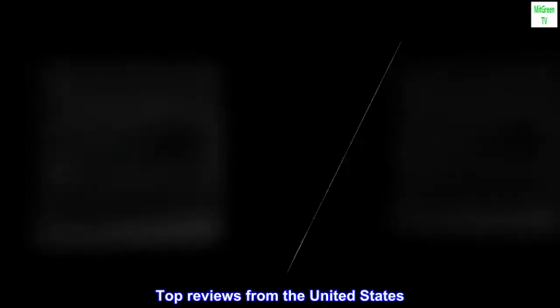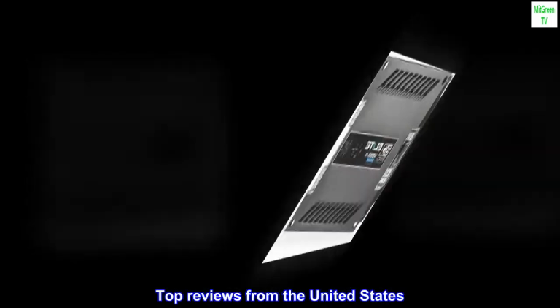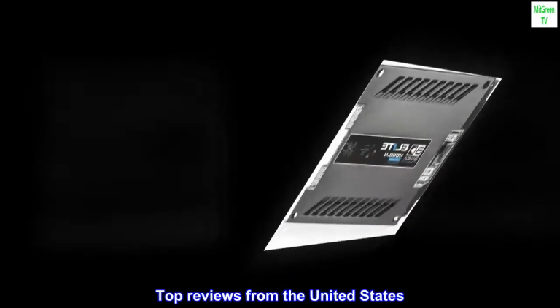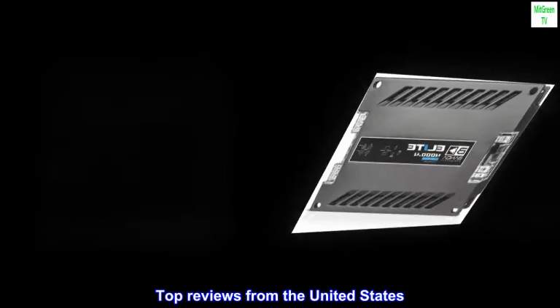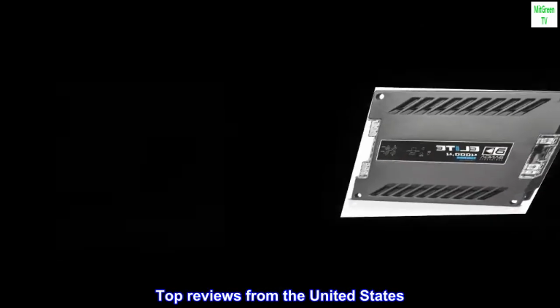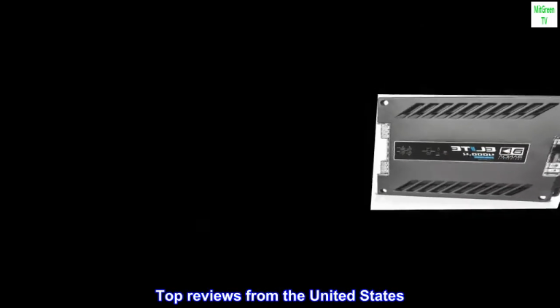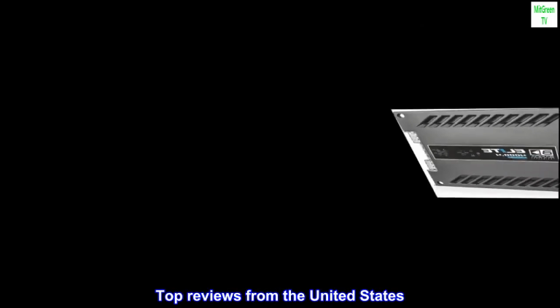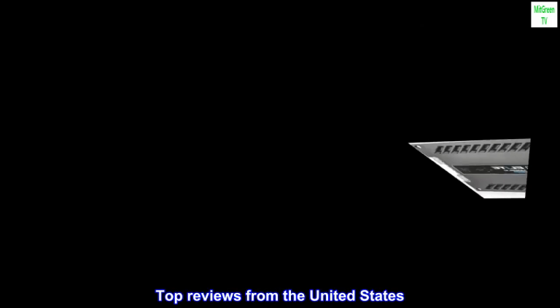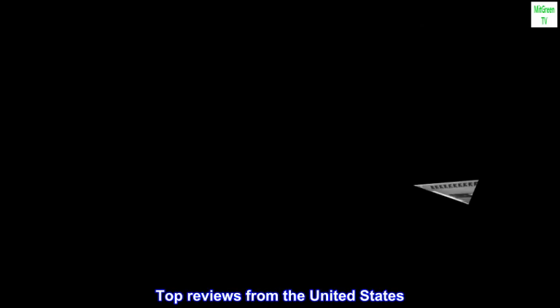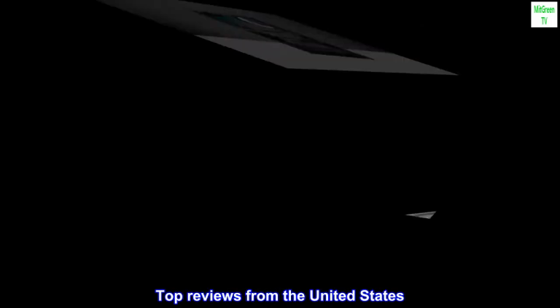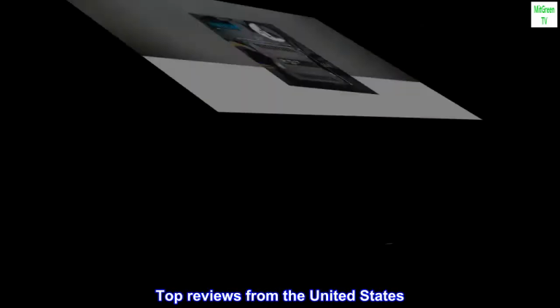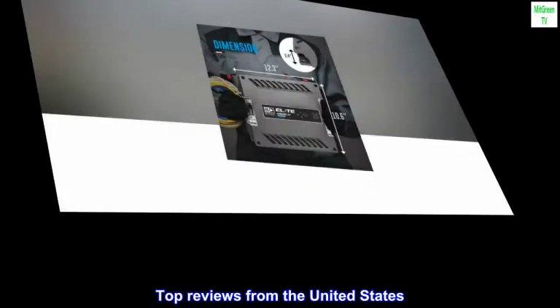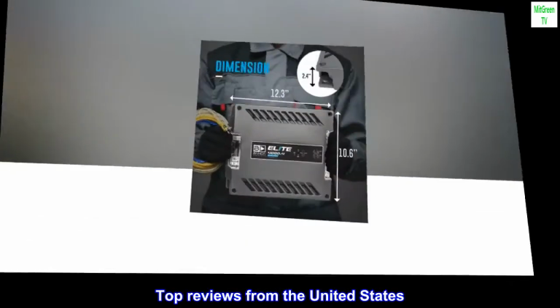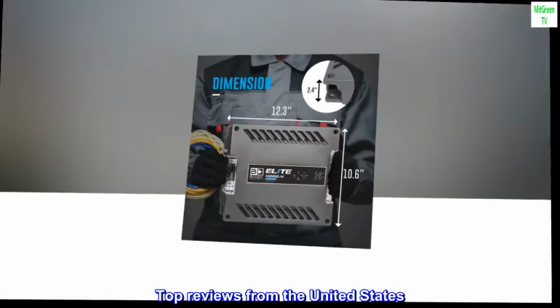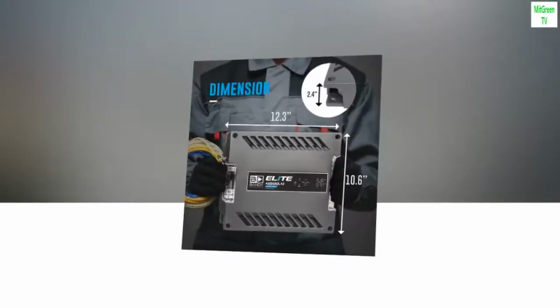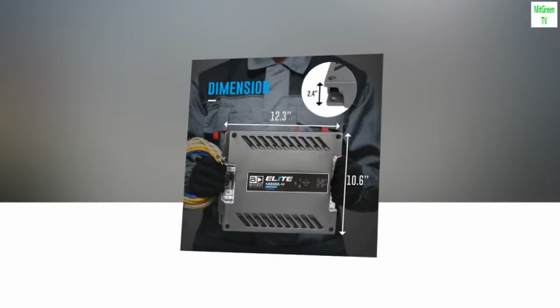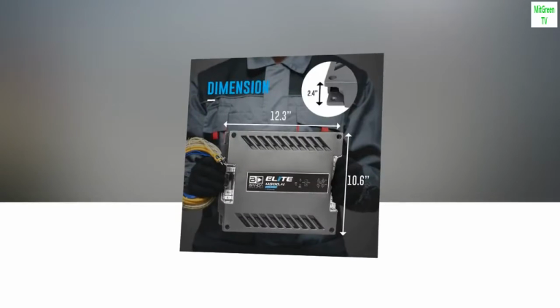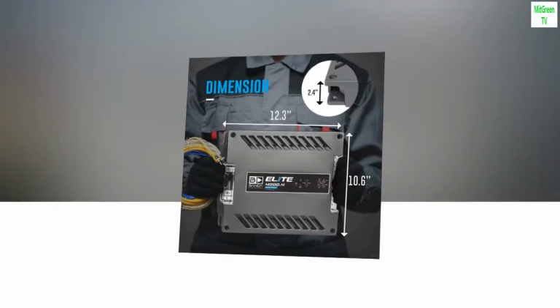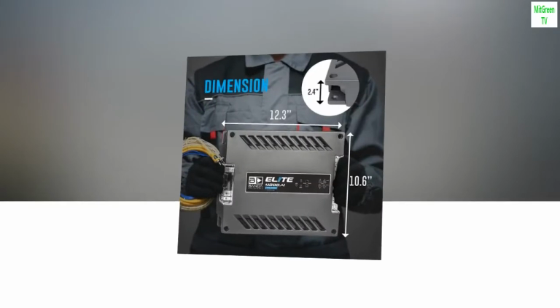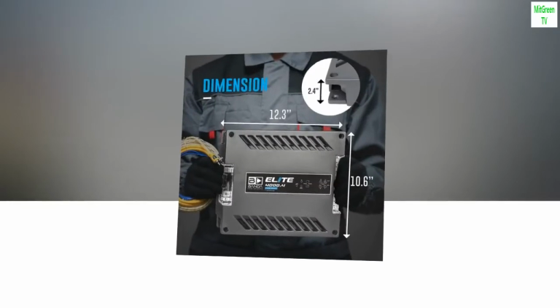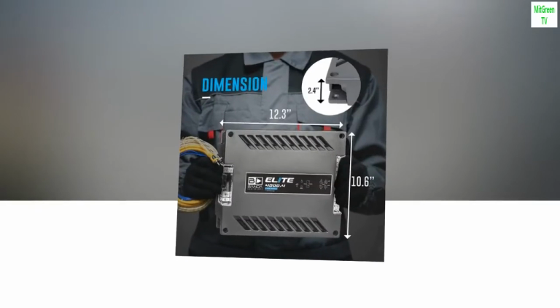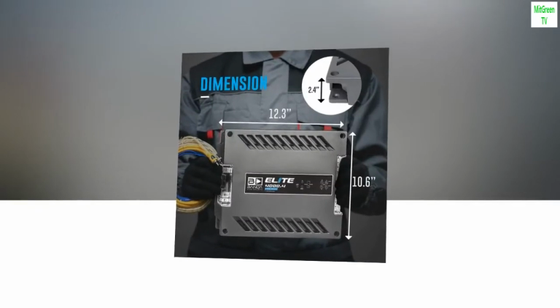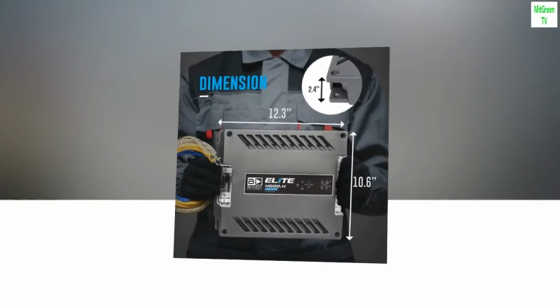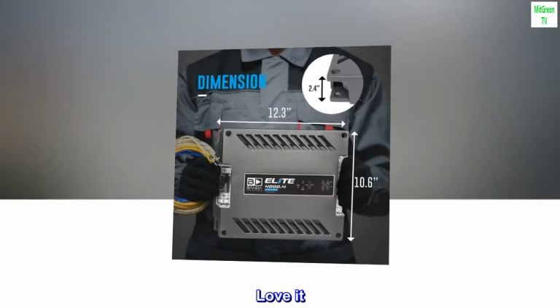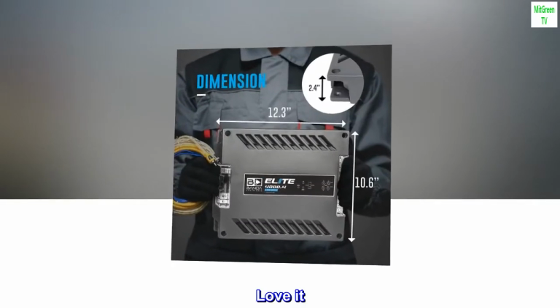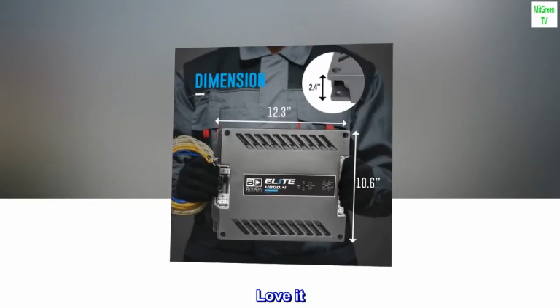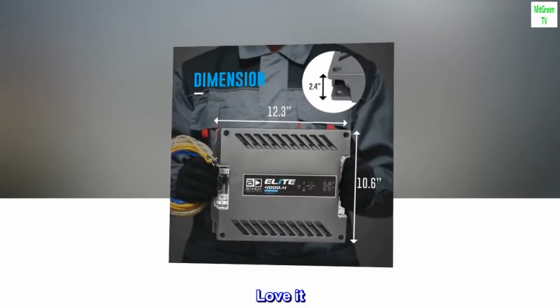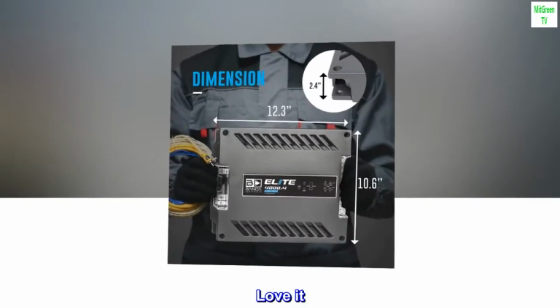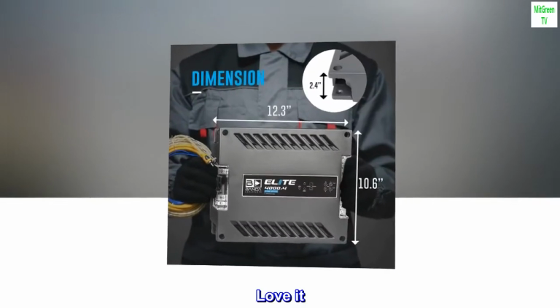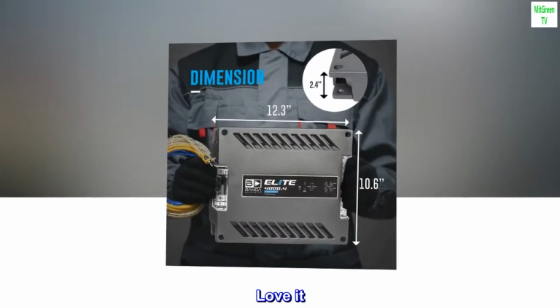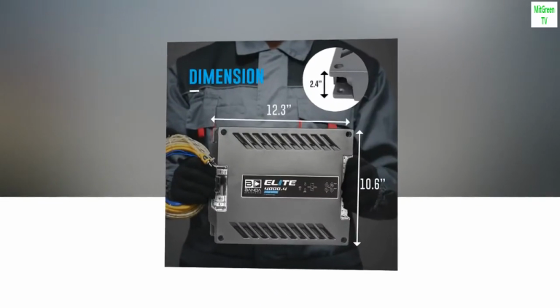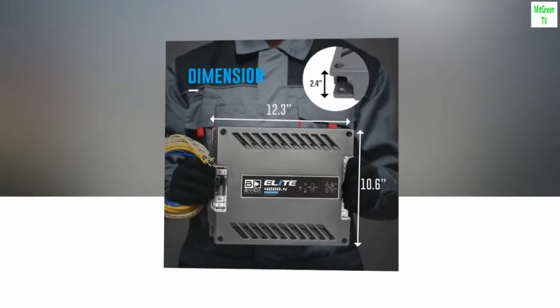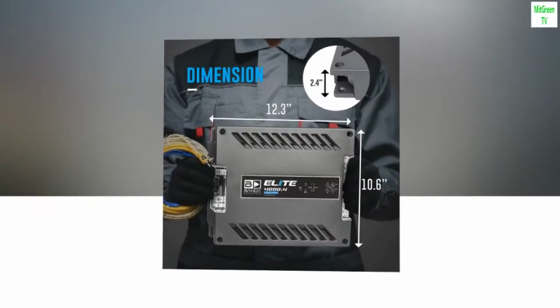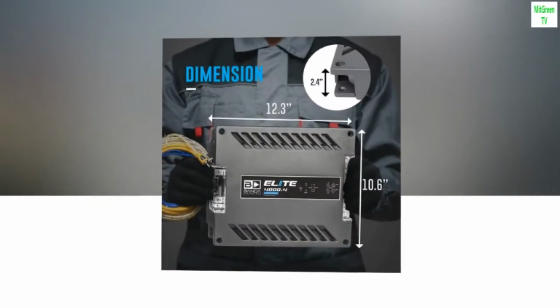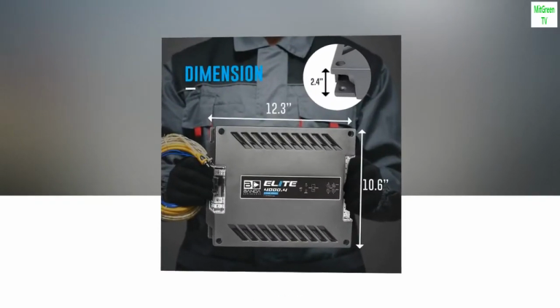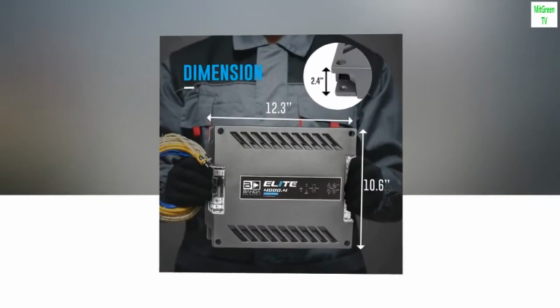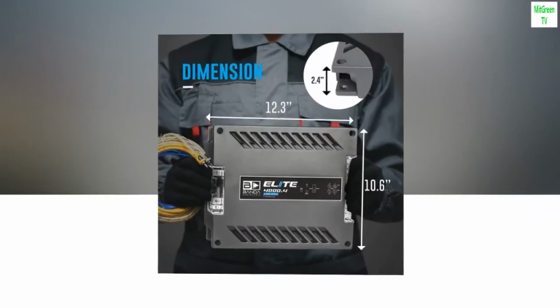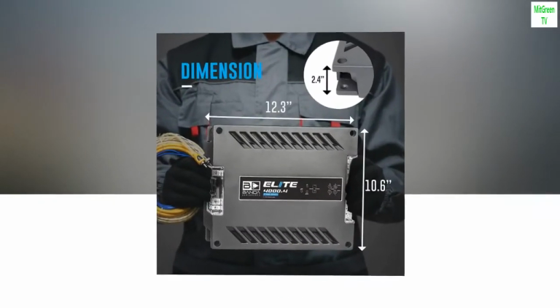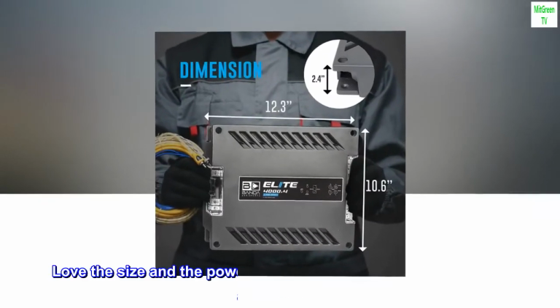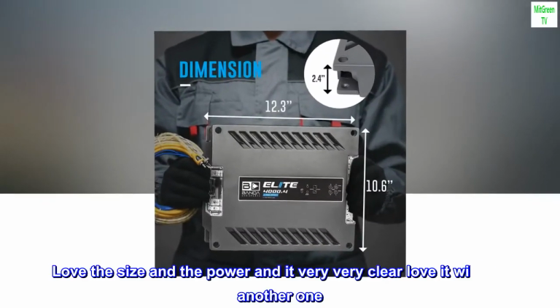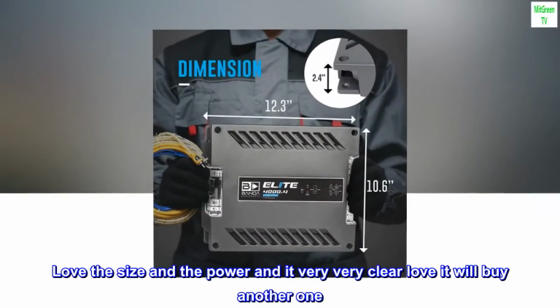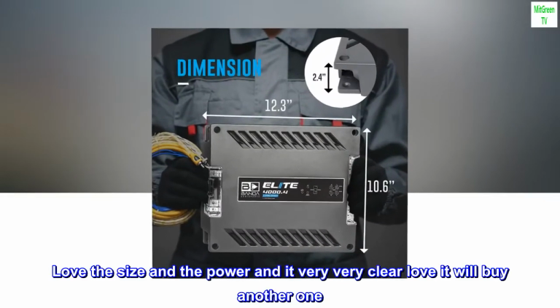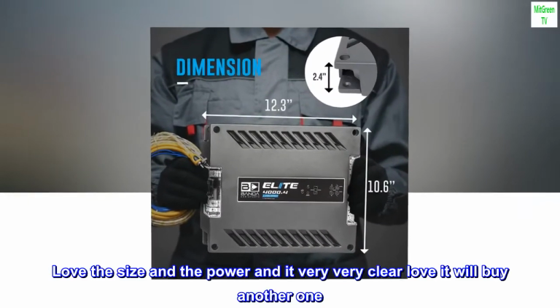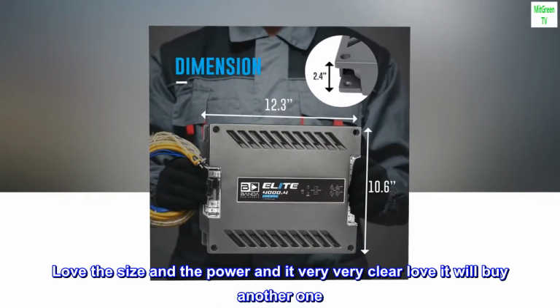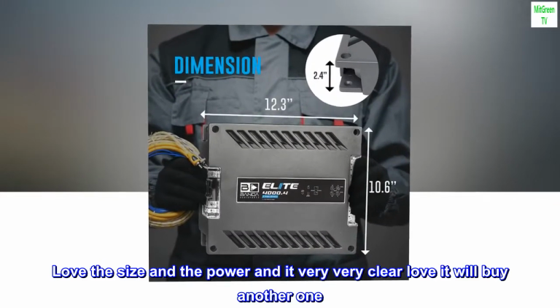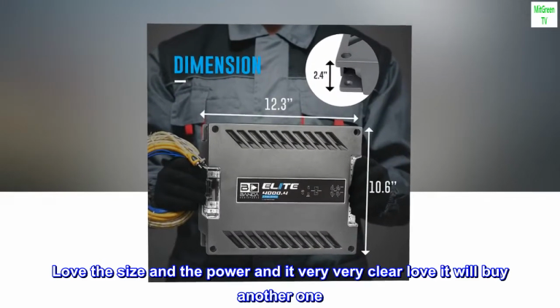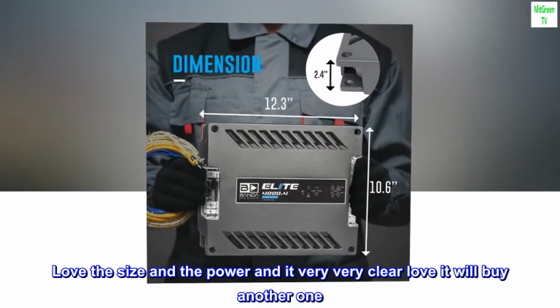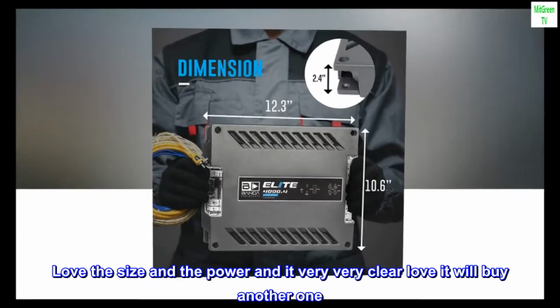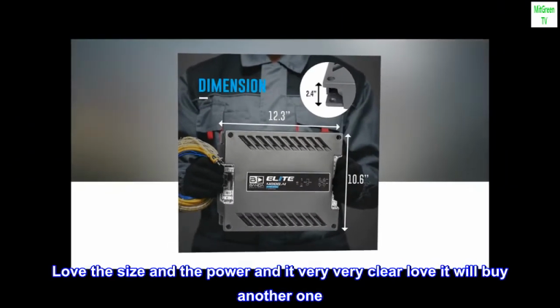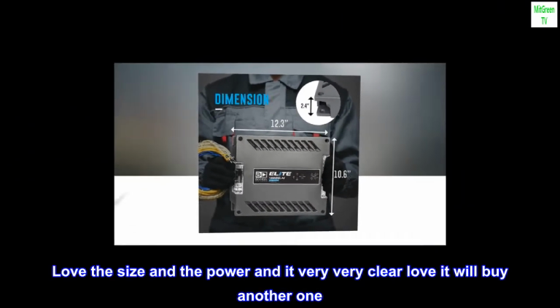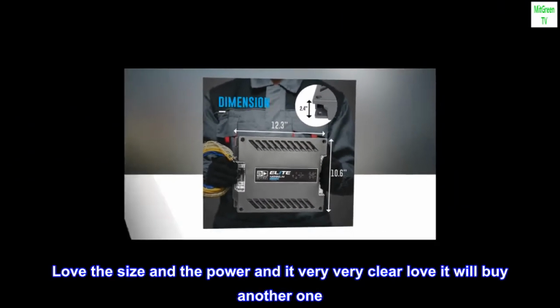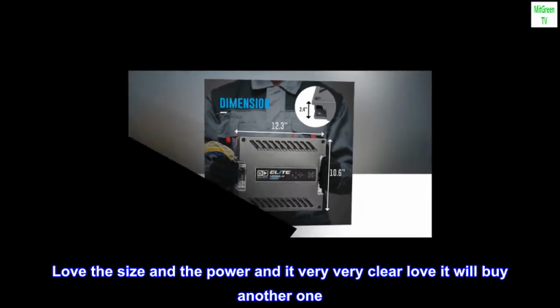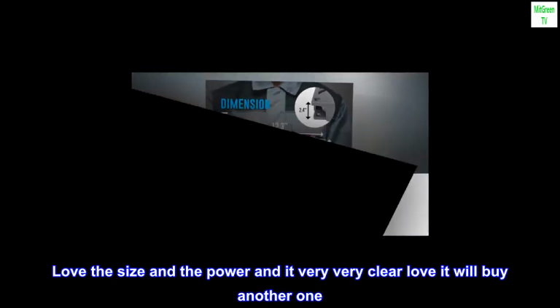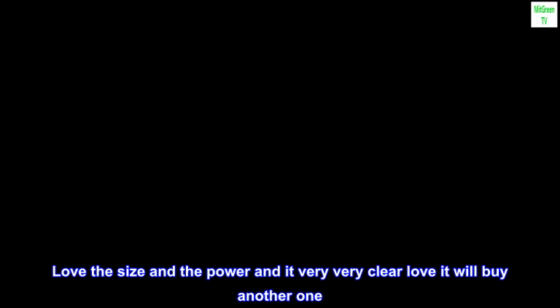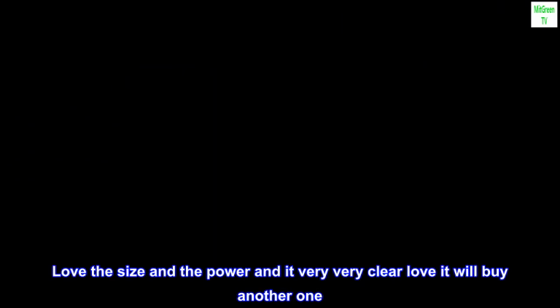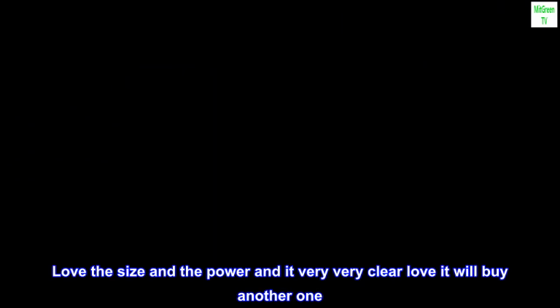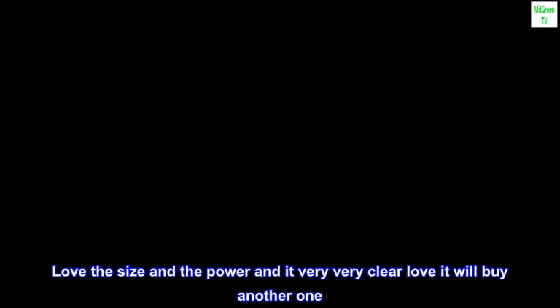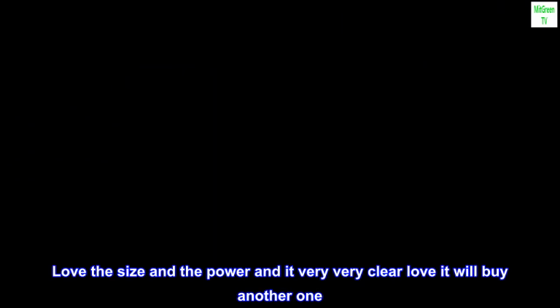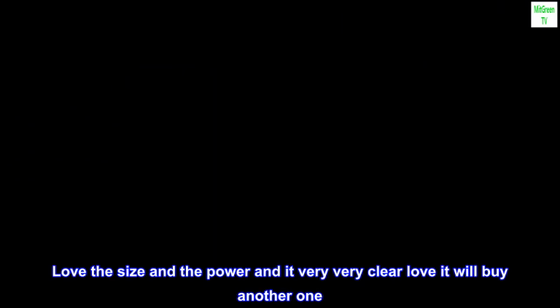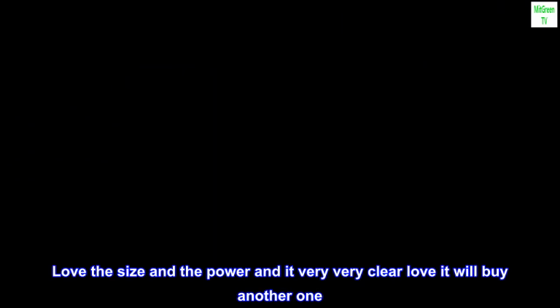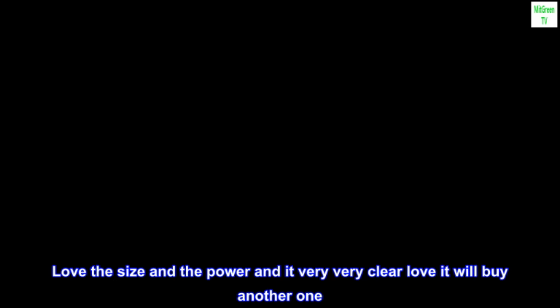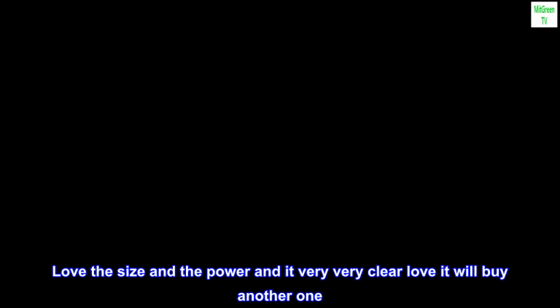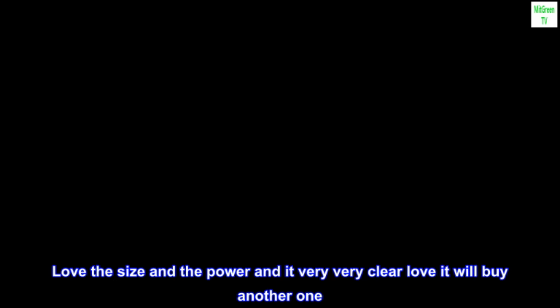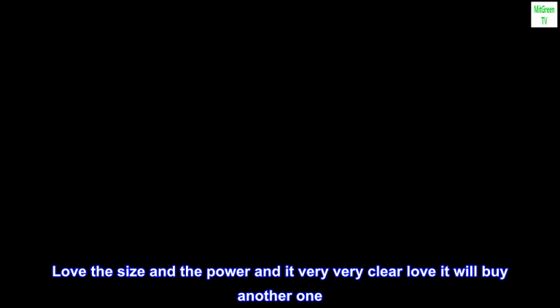Top reviews from the United States: 'Love it. Love the size and the power in it — very, very clear. Love it. Will buy another one.'